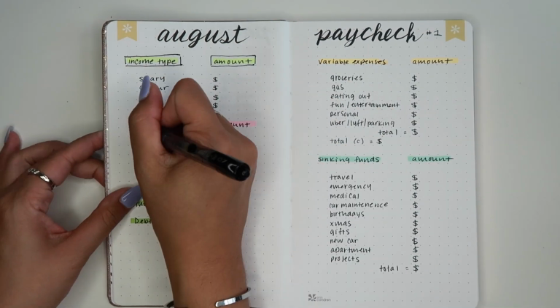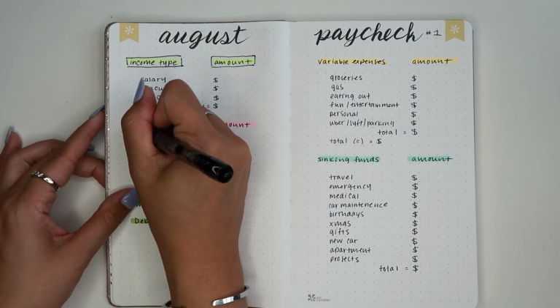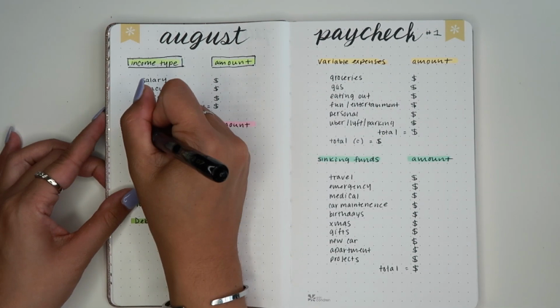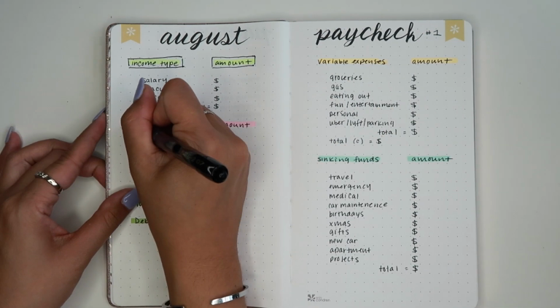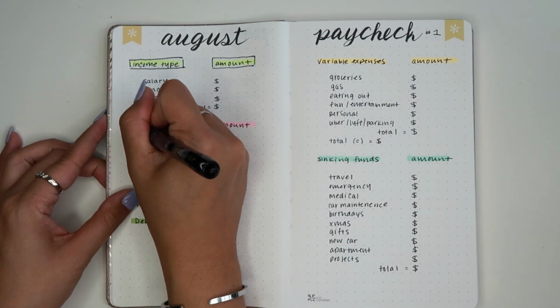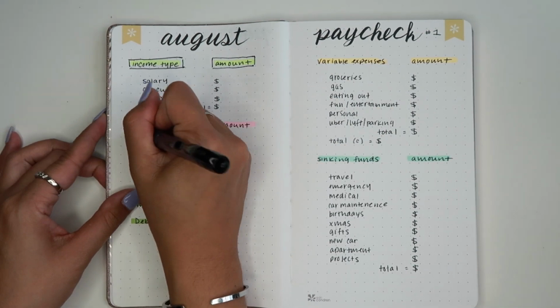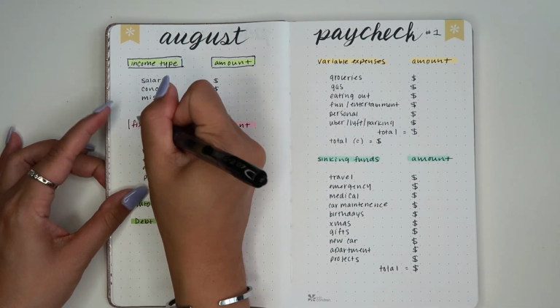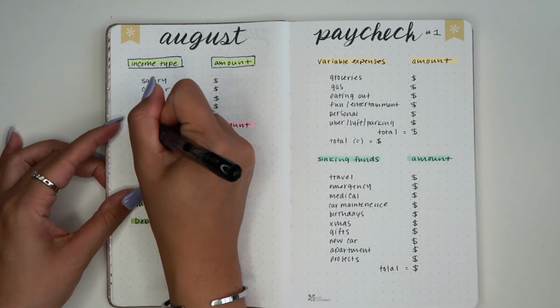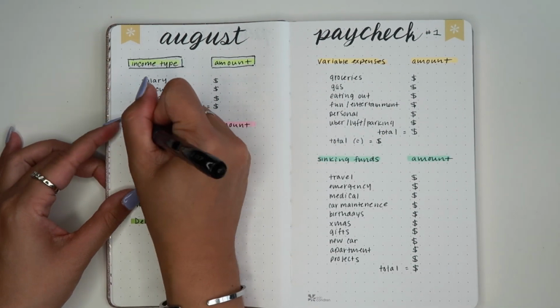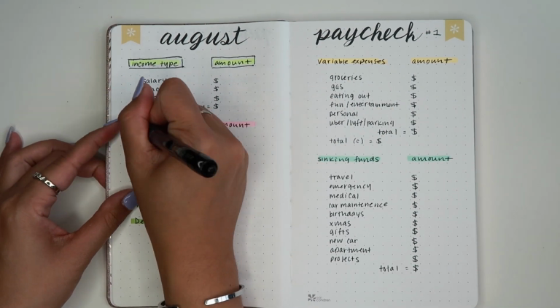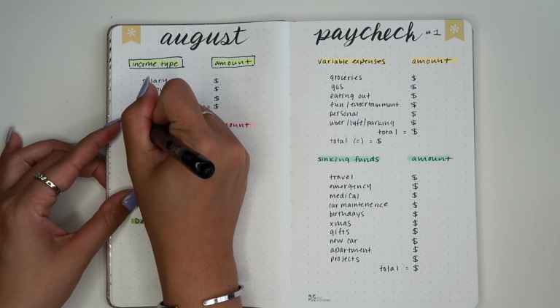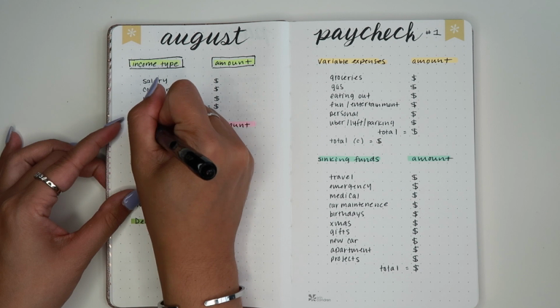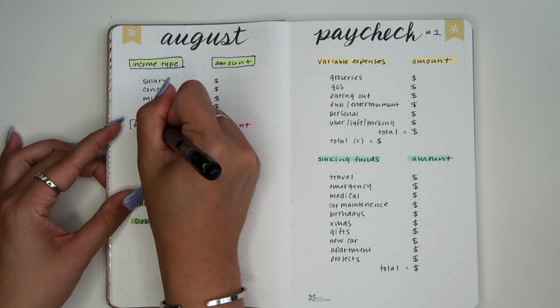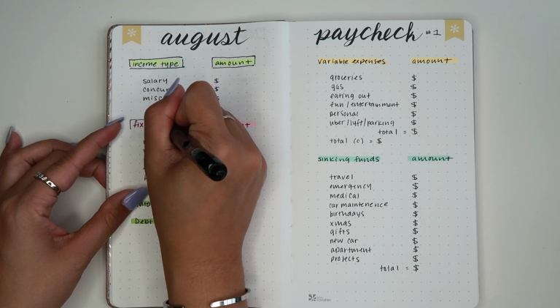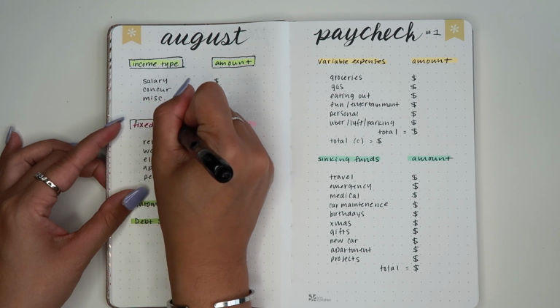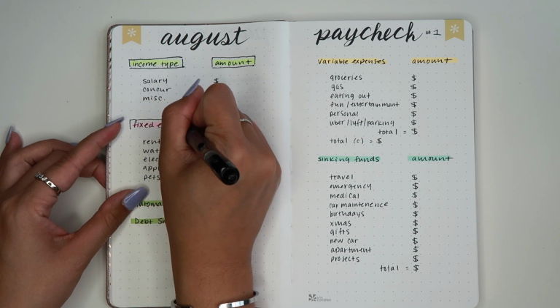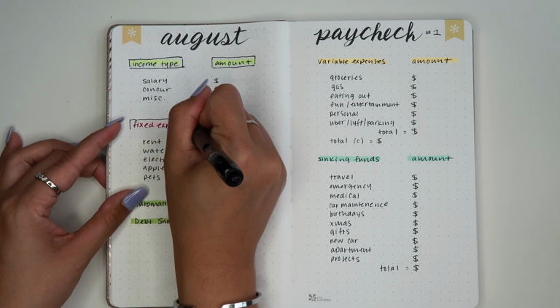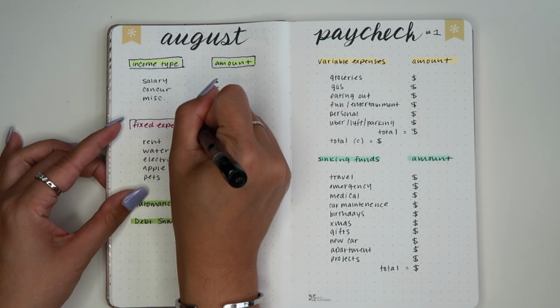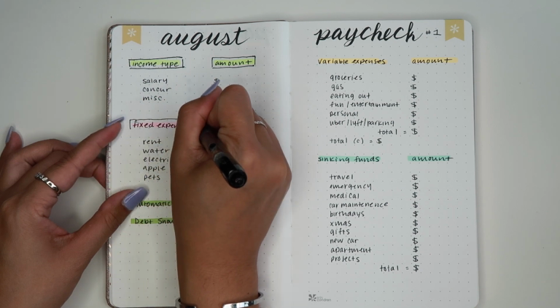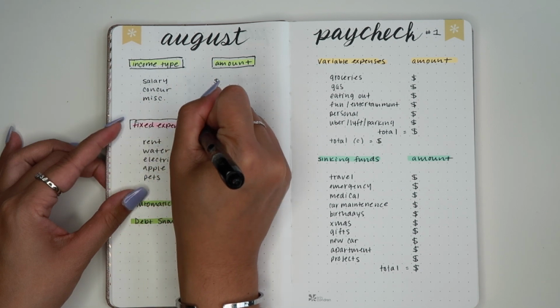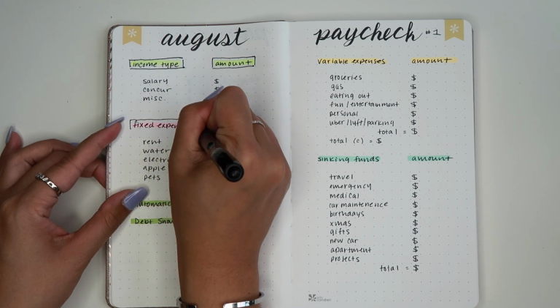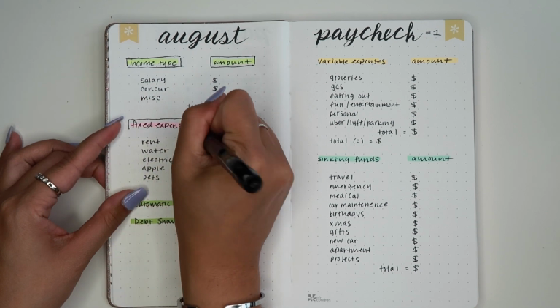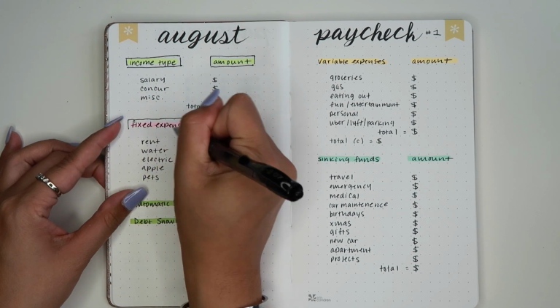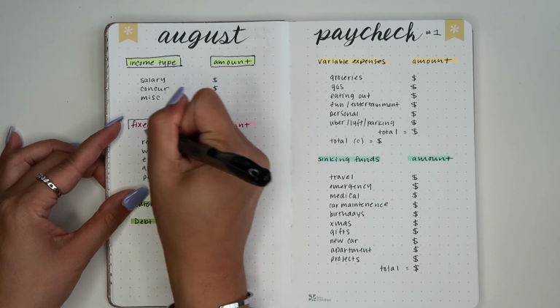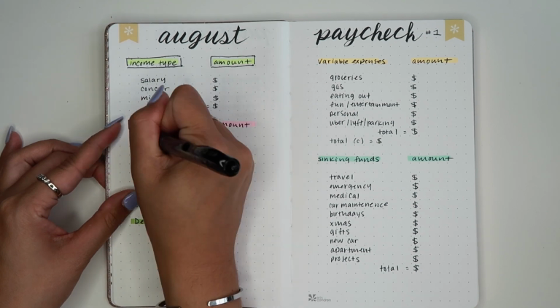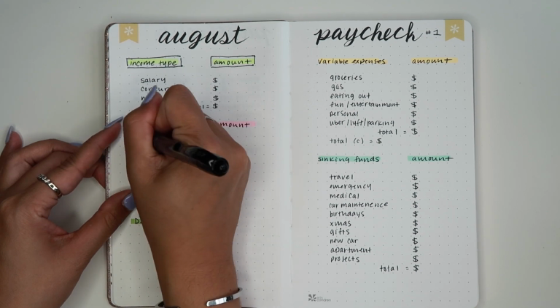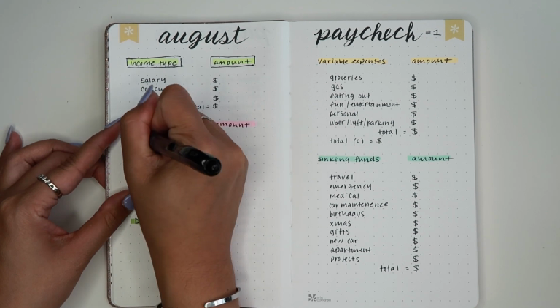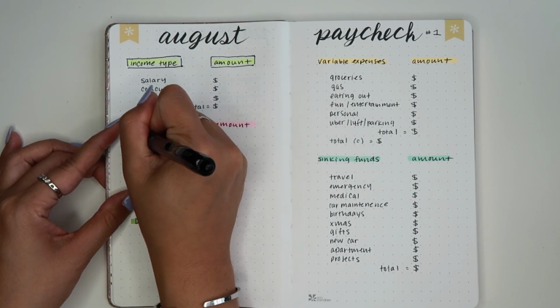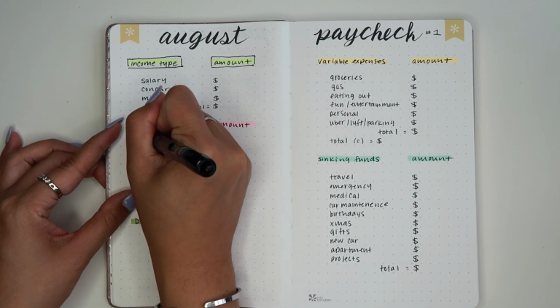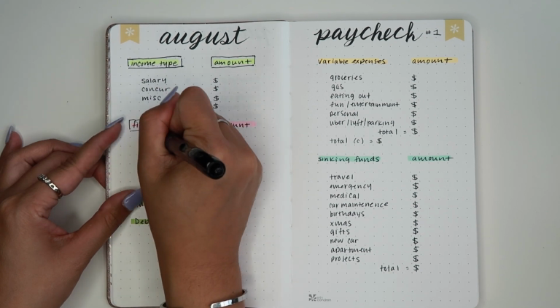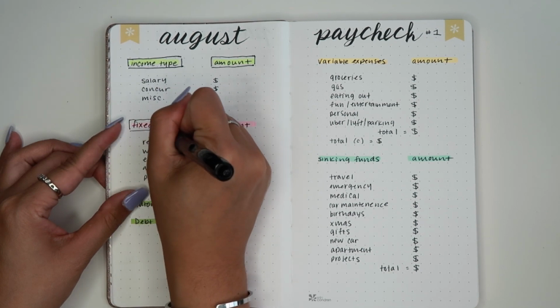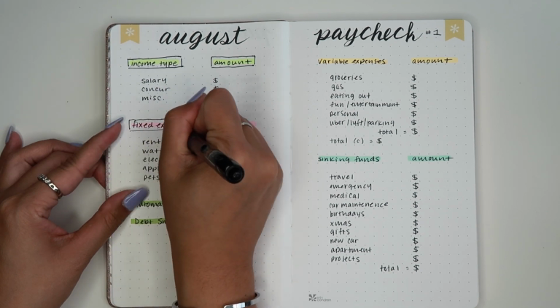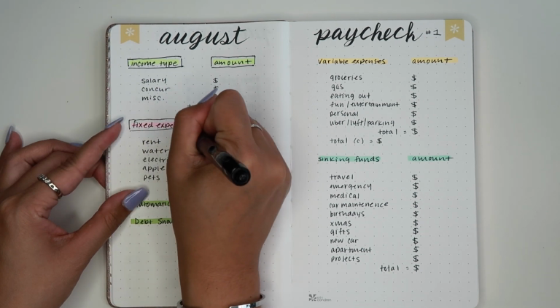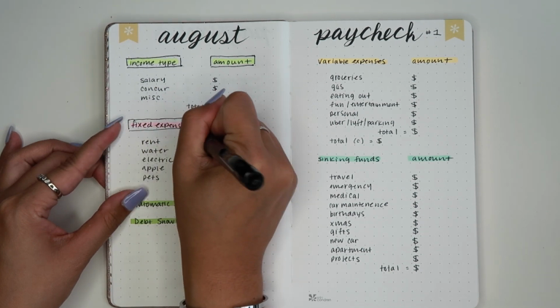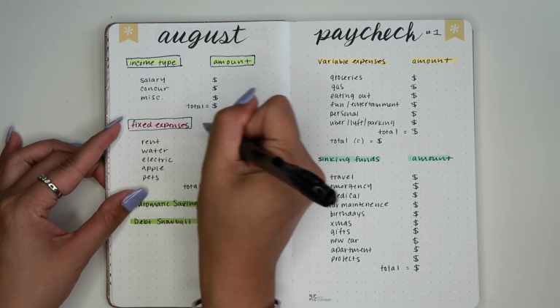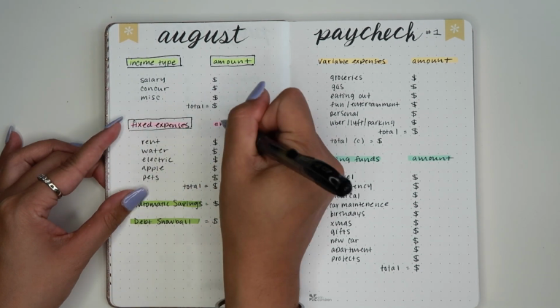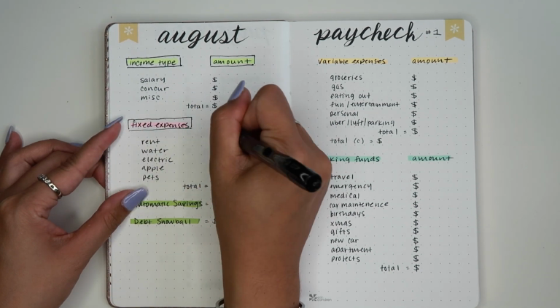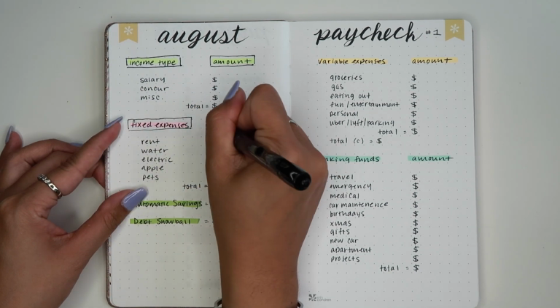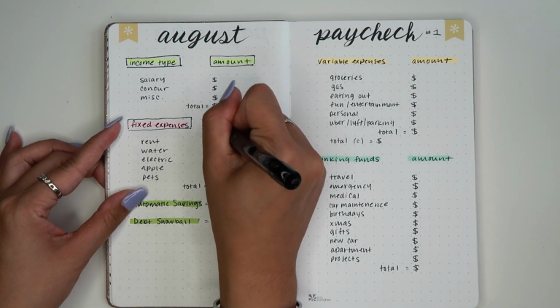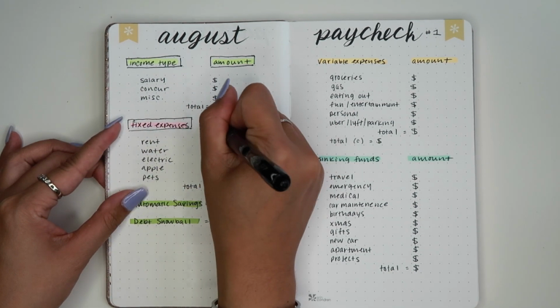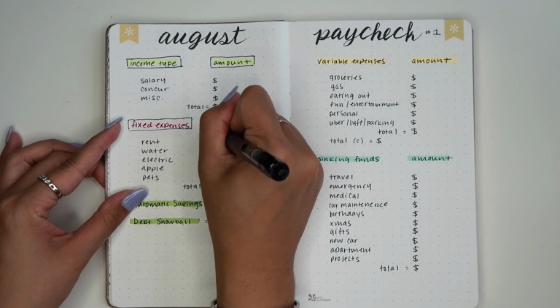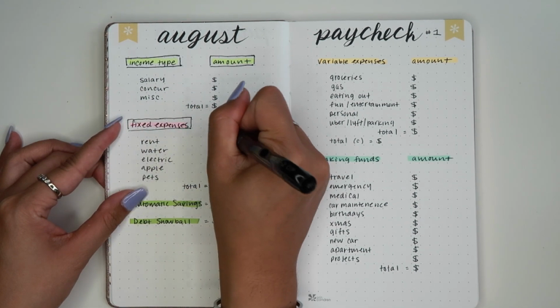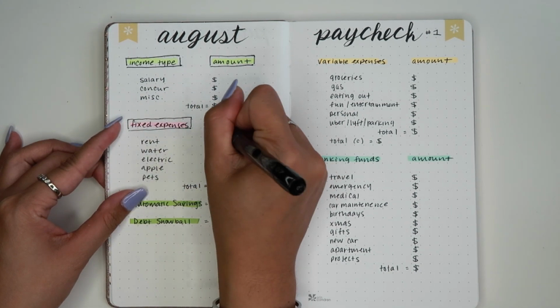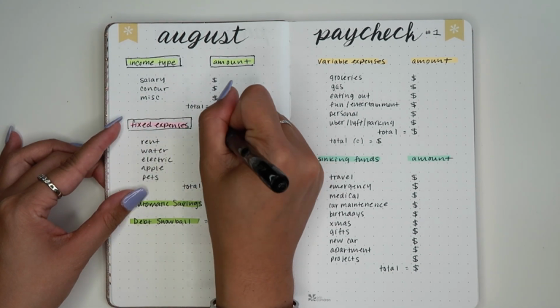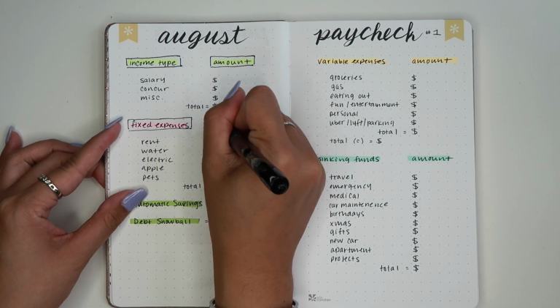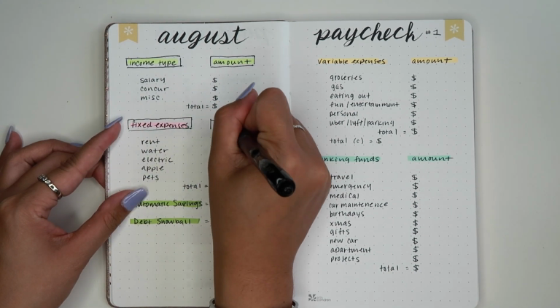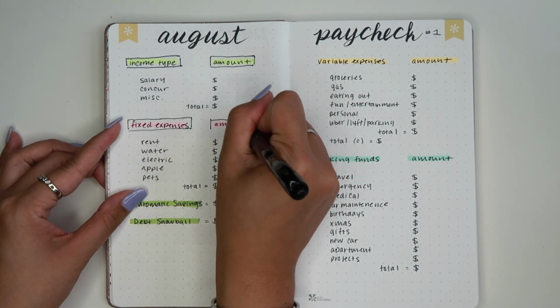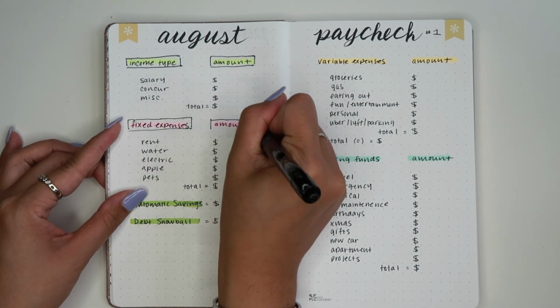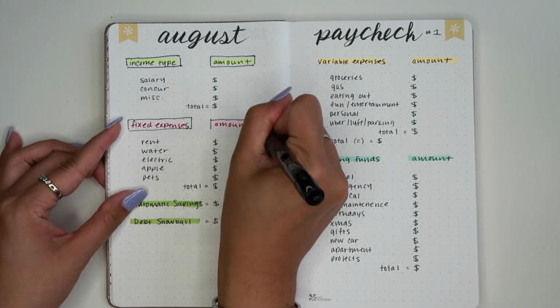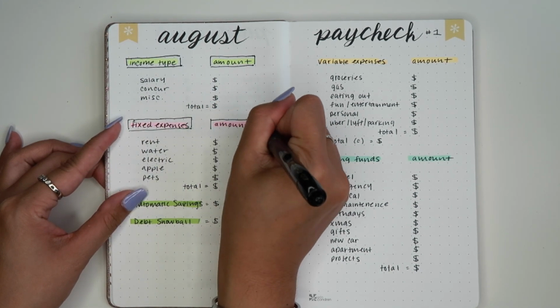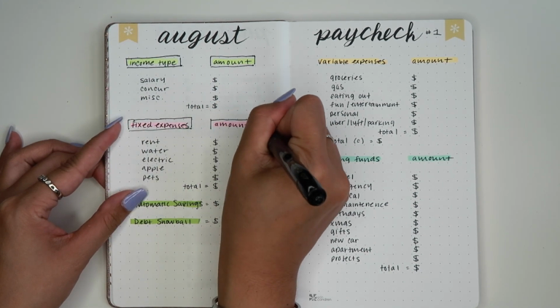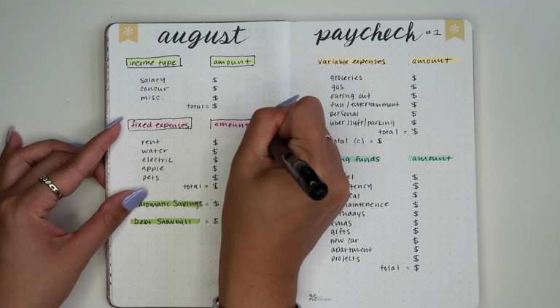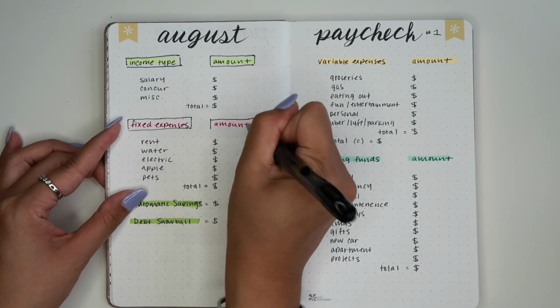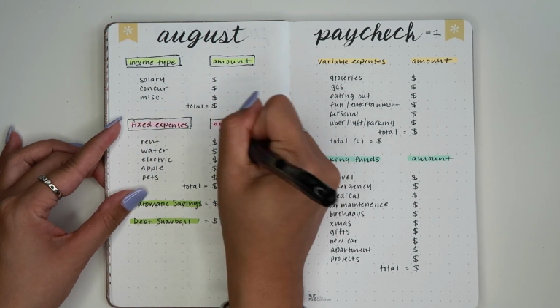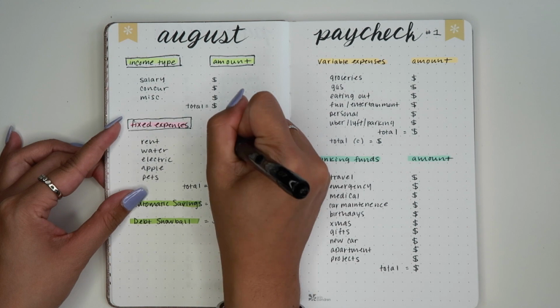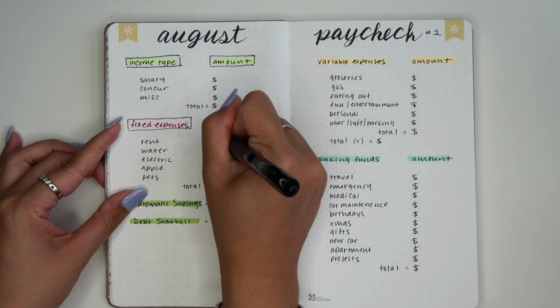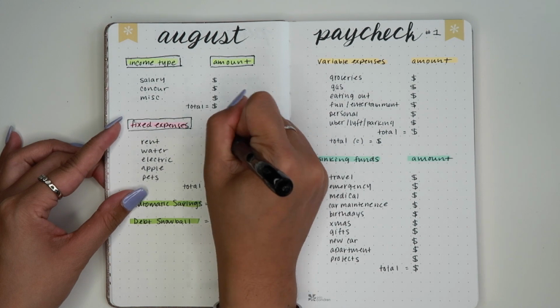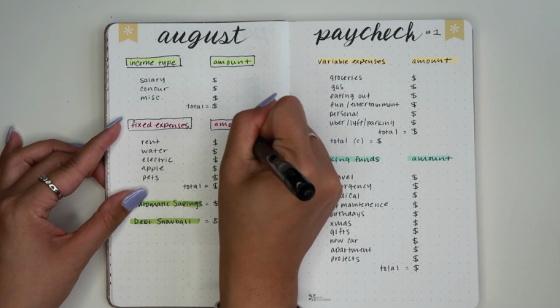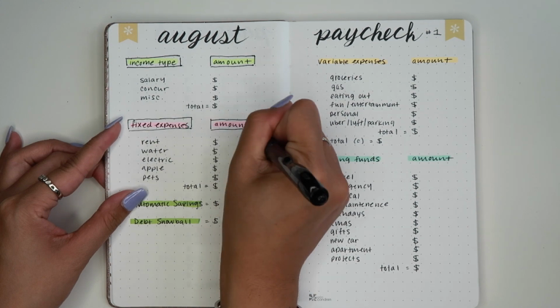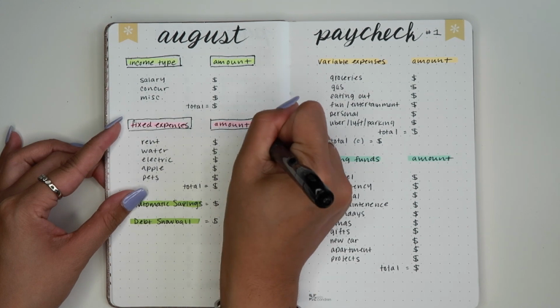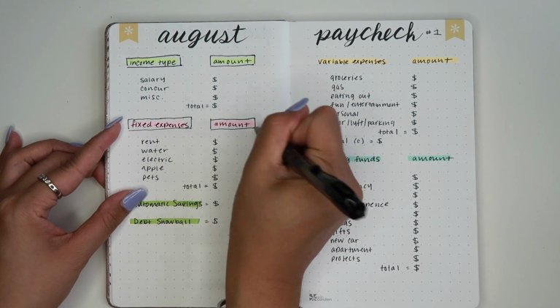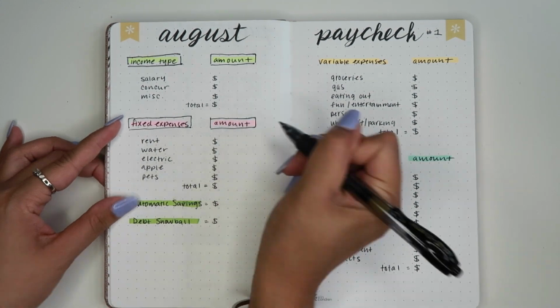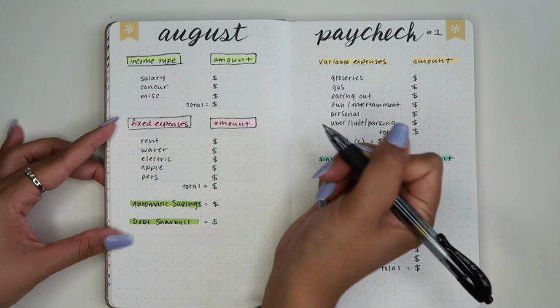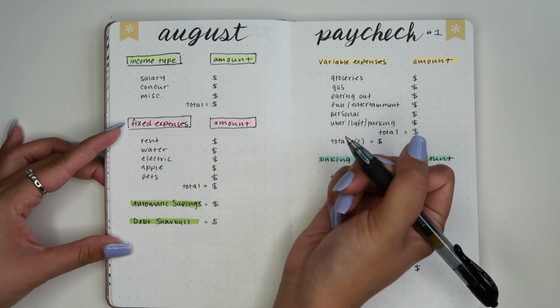I'm looking this over and I think I do want to just put the little boxes around the headers. I don't know why — maybe I'm just used to it. I'm going to do it, and if I don't like it I just won't do it next time. Let me know what you guys think: do you like the highlighter, do you like it more simple, do you like the boxes?